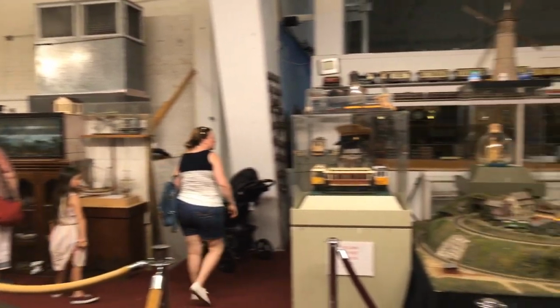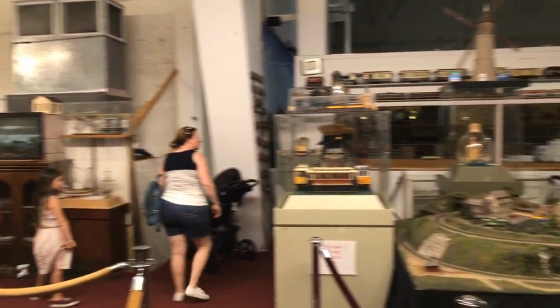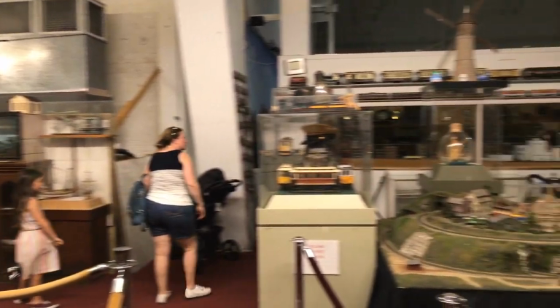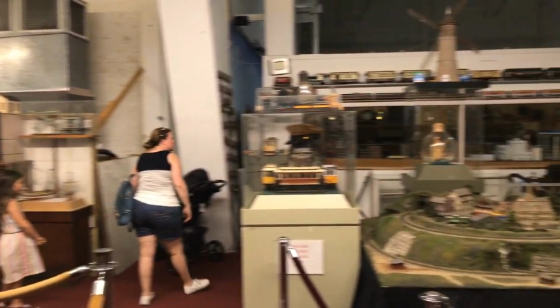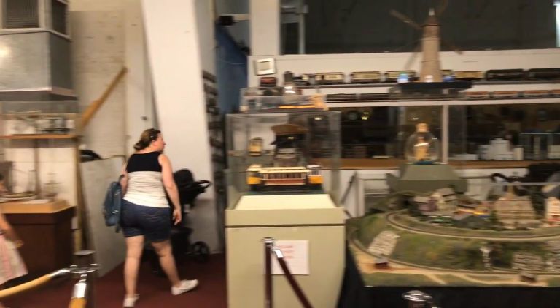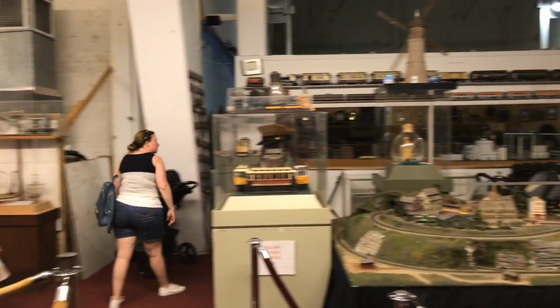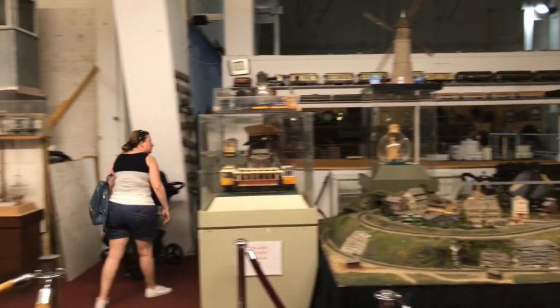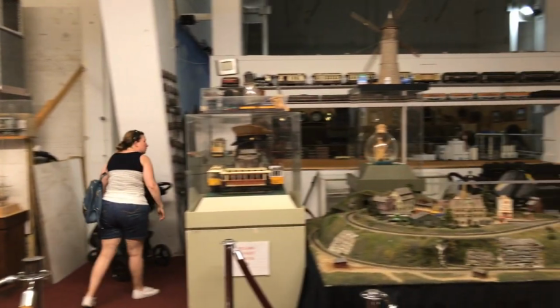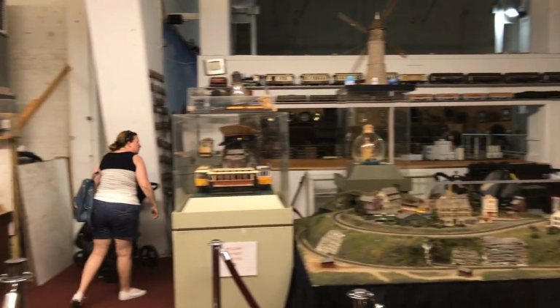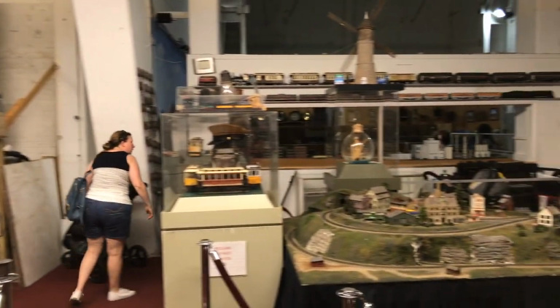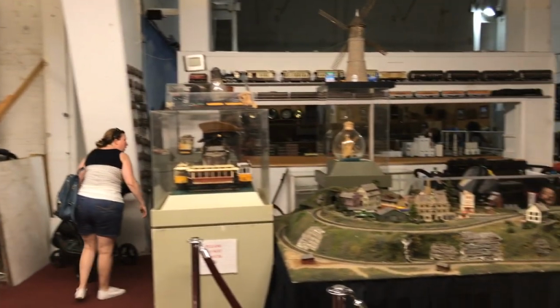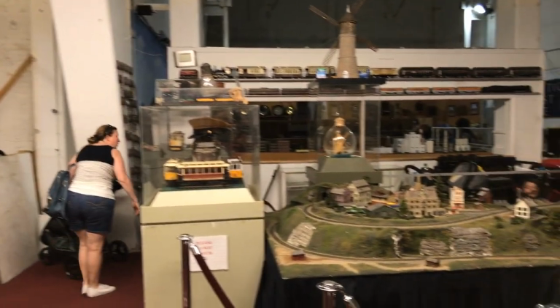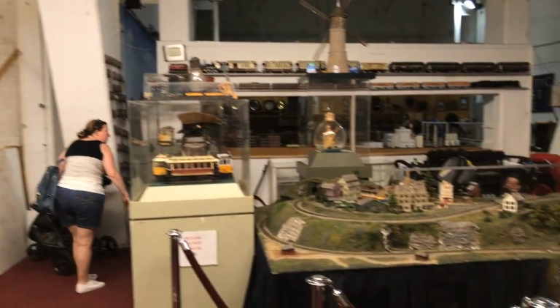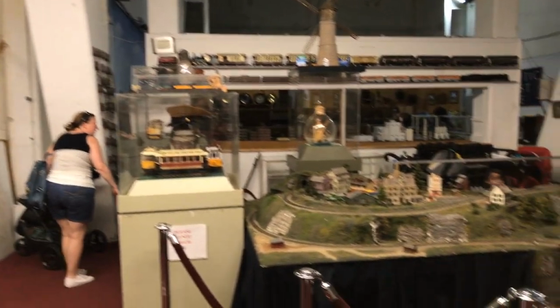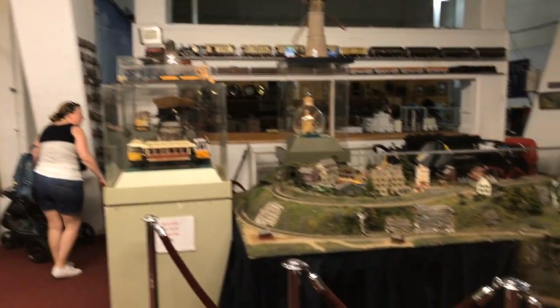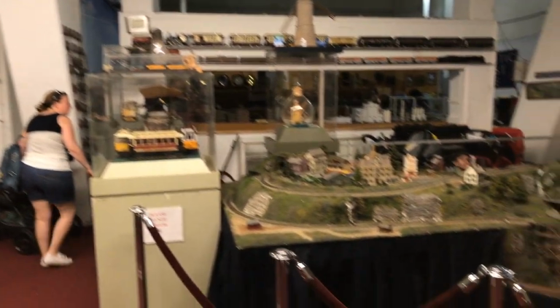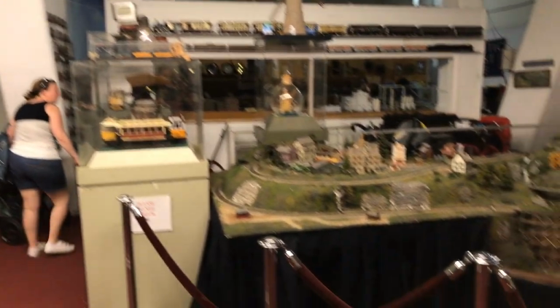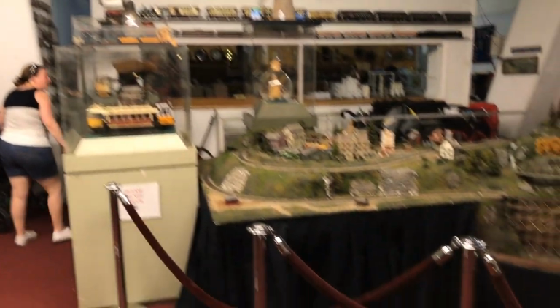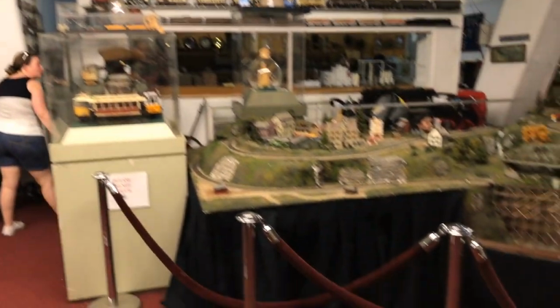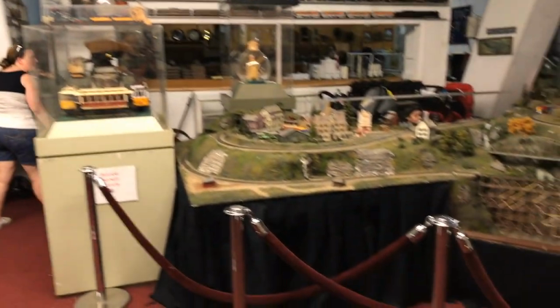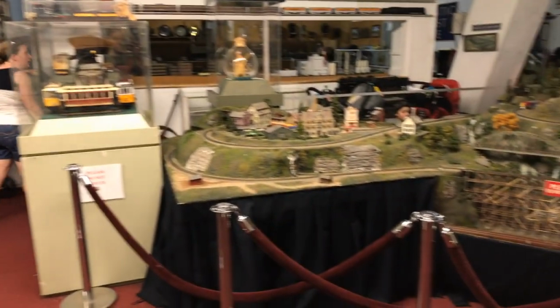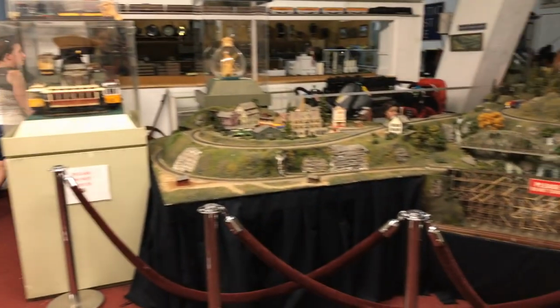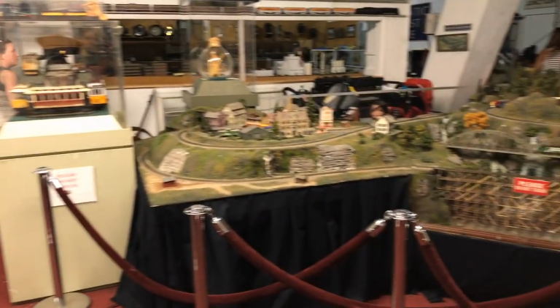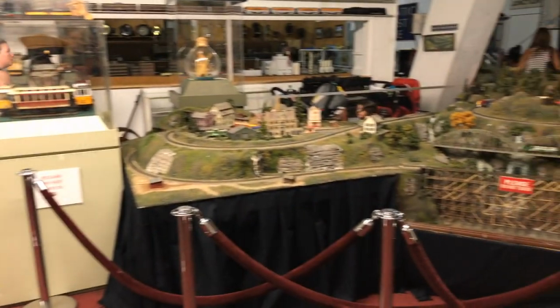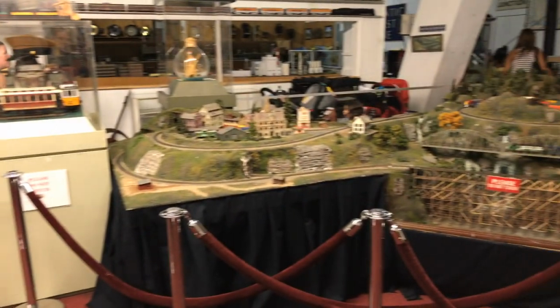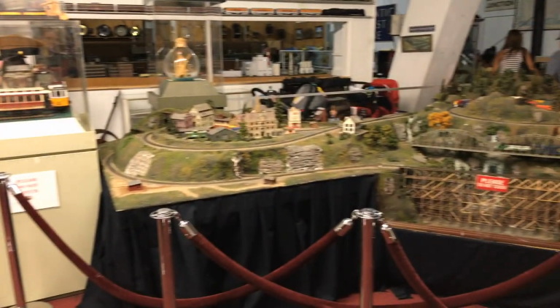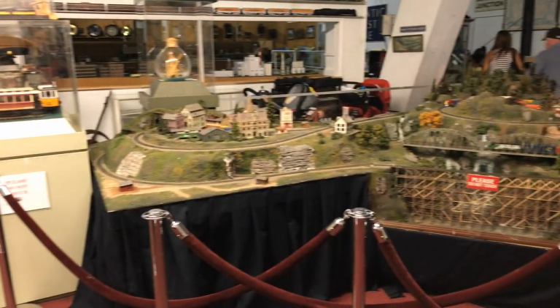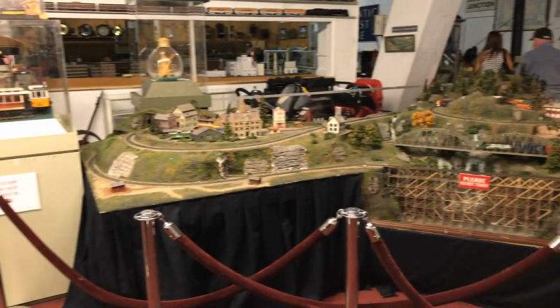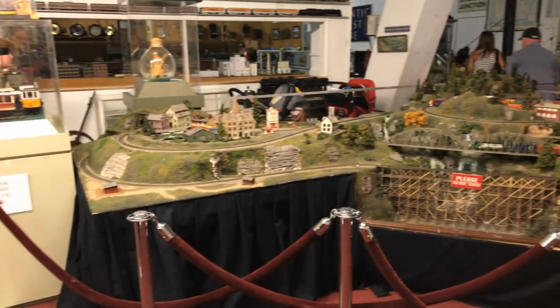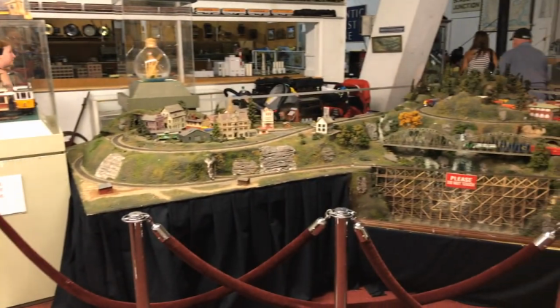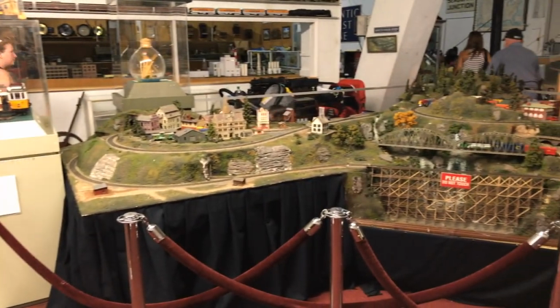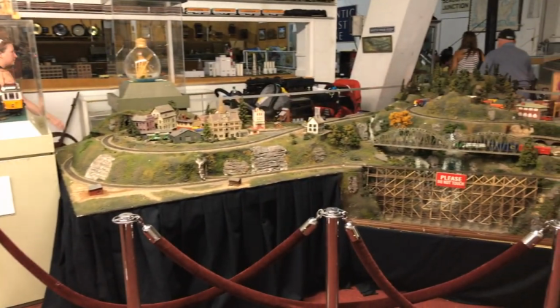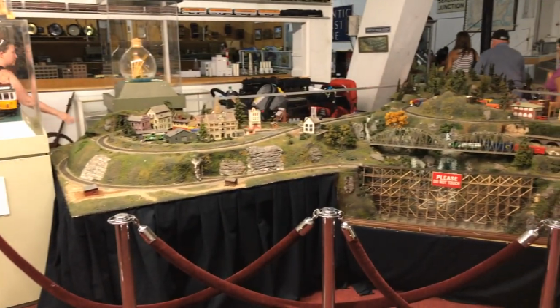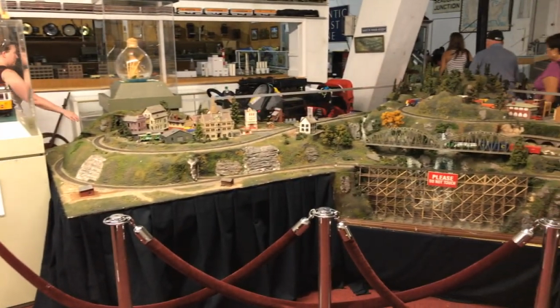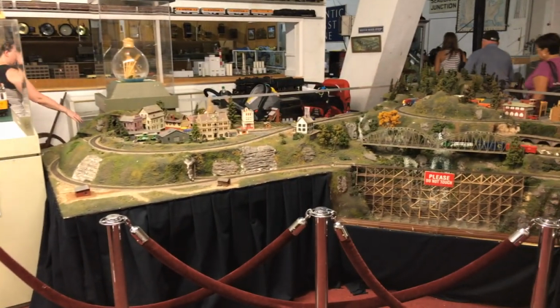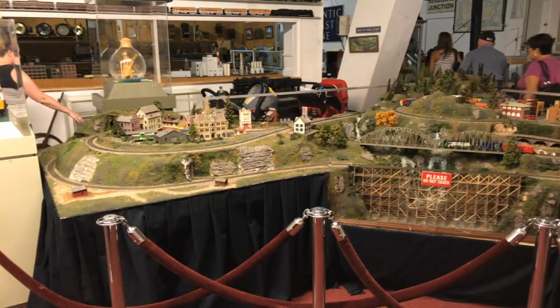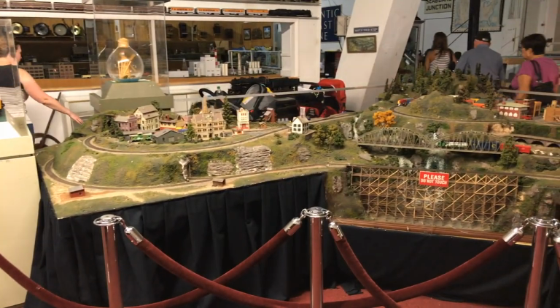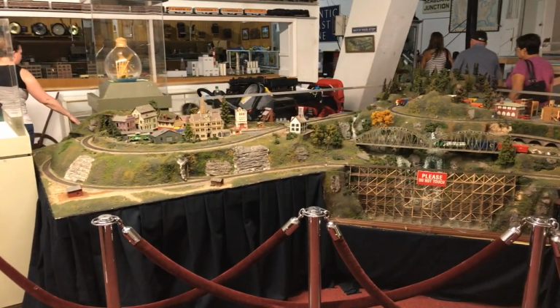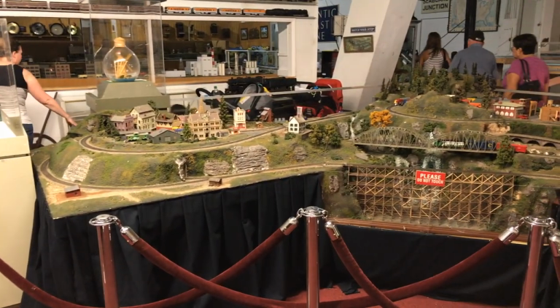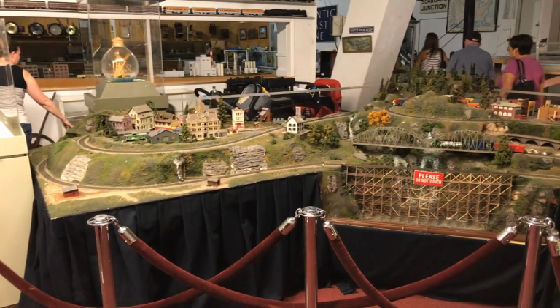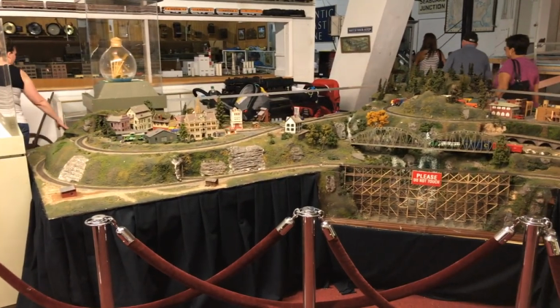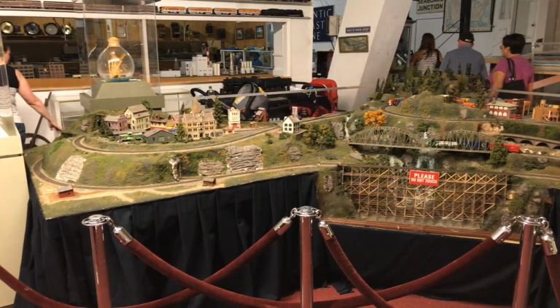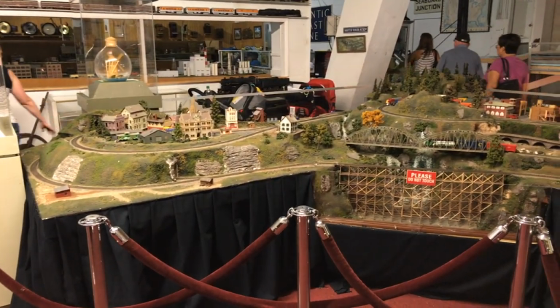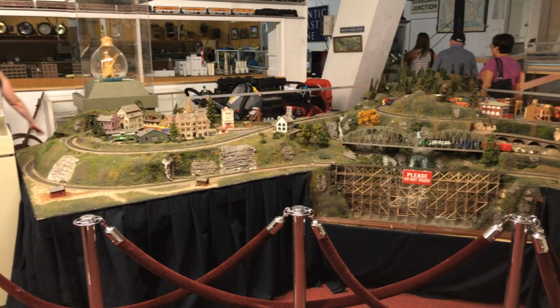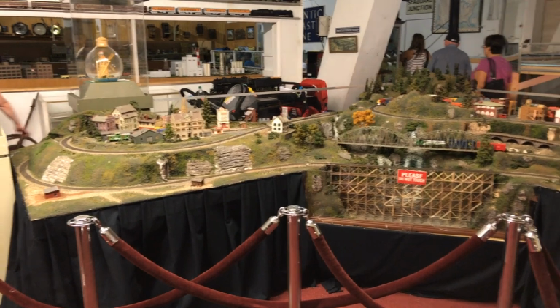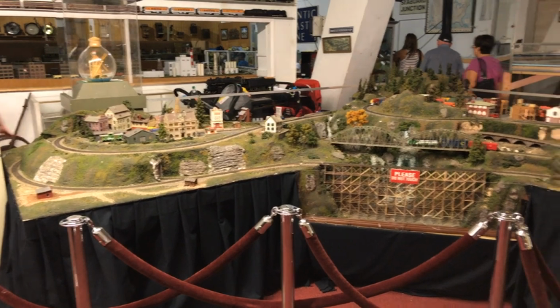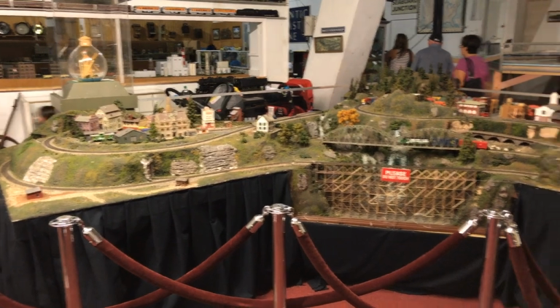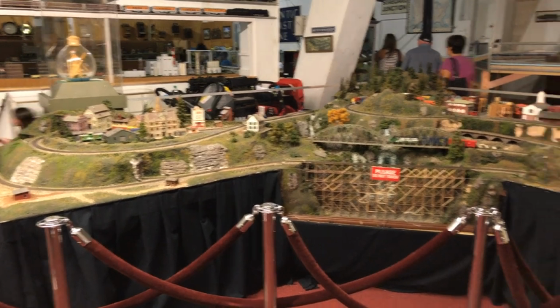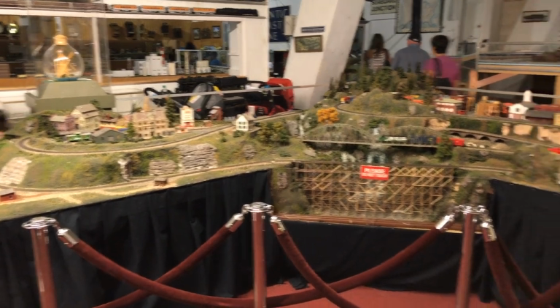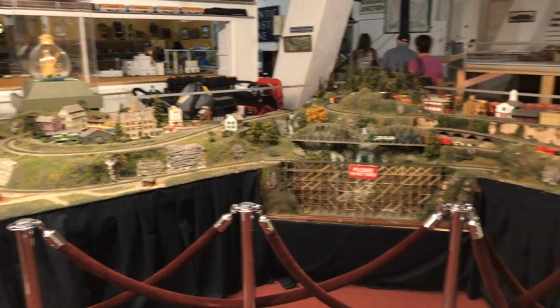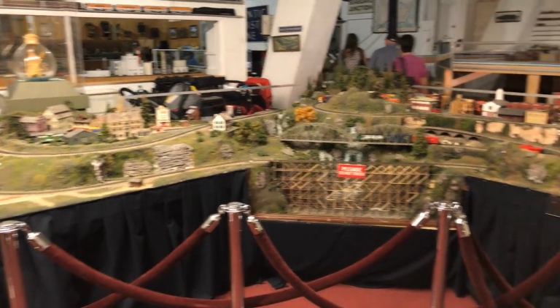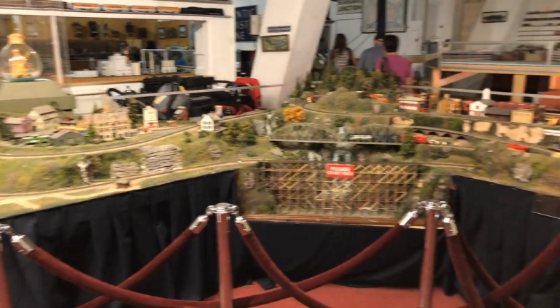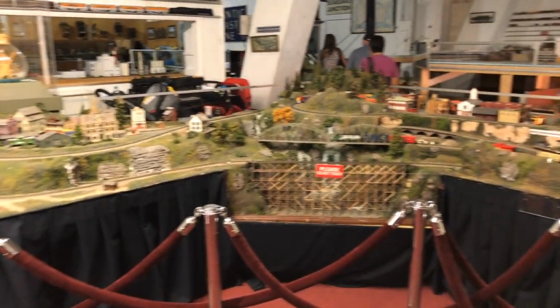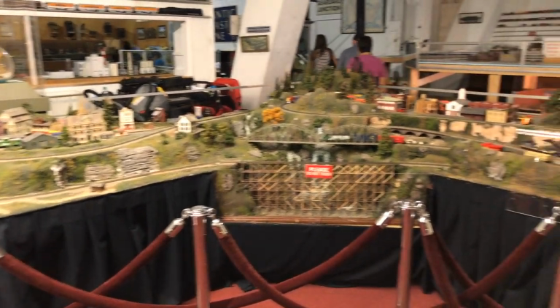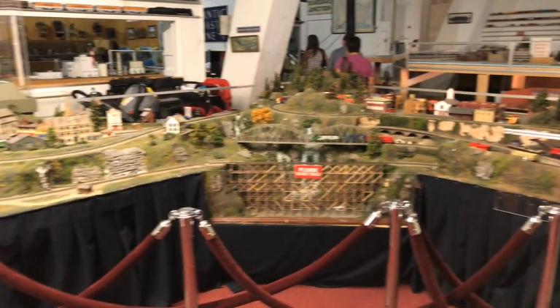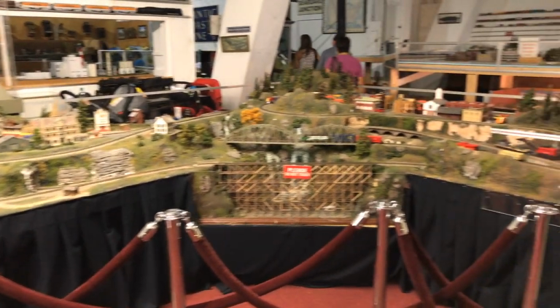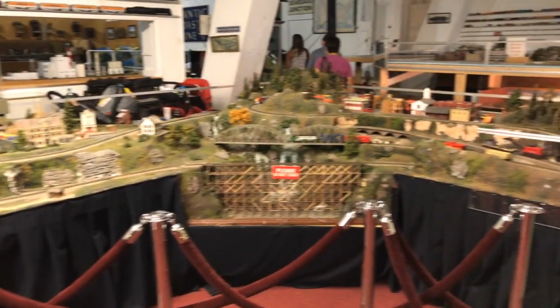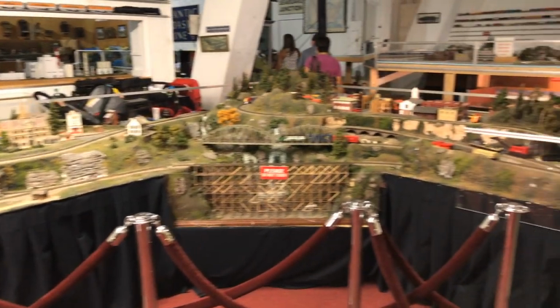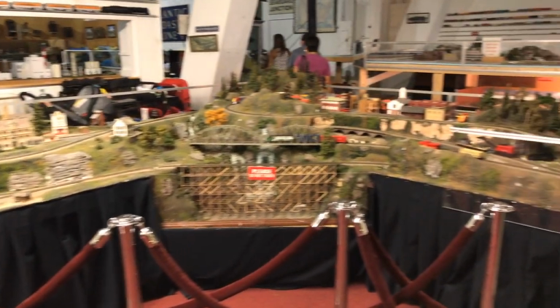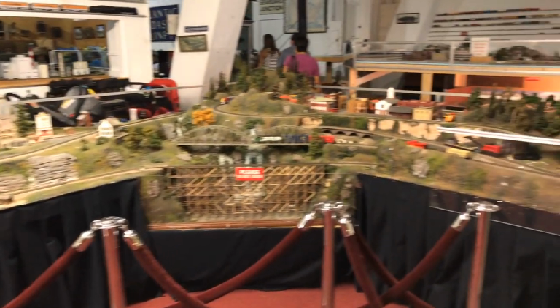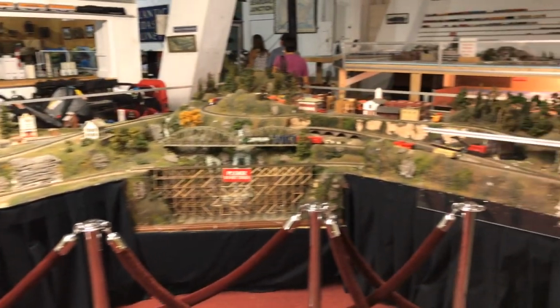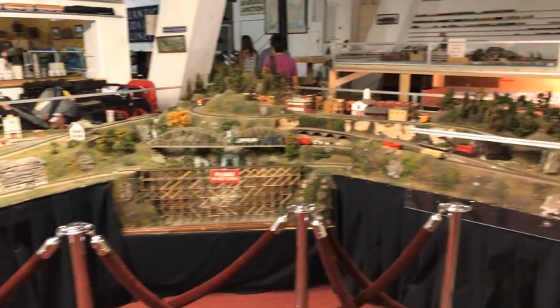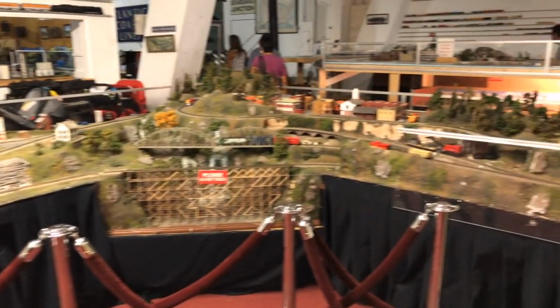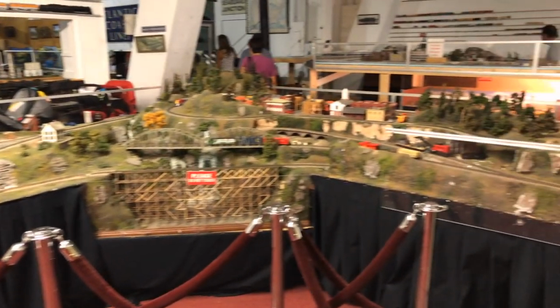And in the back side of this room is where they have all the Thomas train tables for the kids to play with and explore.